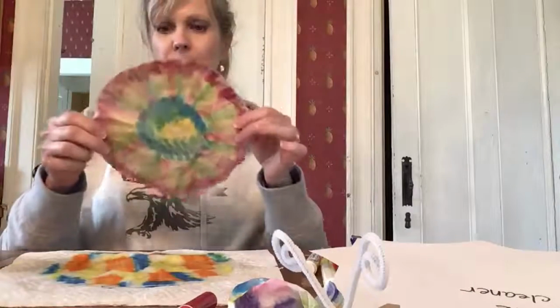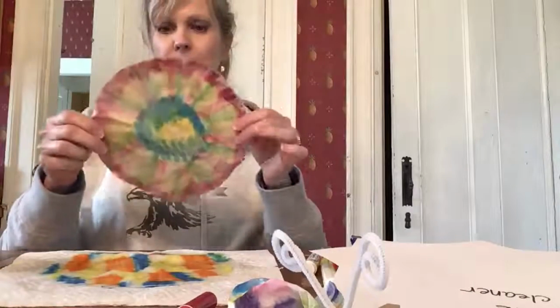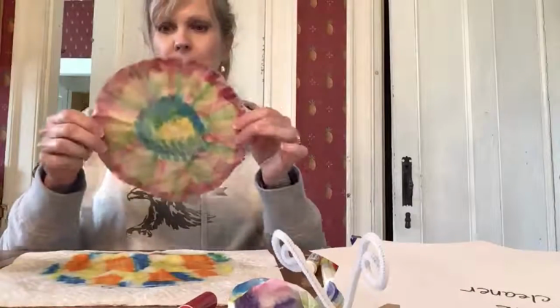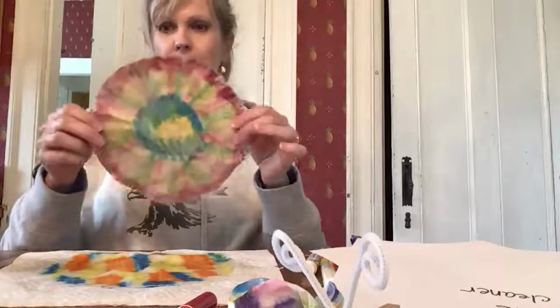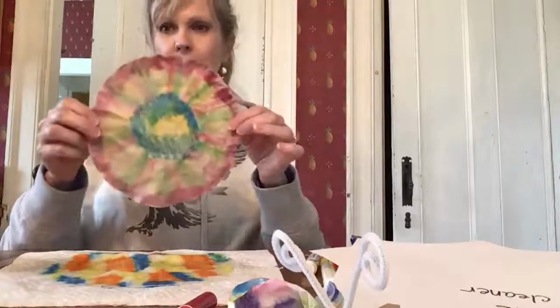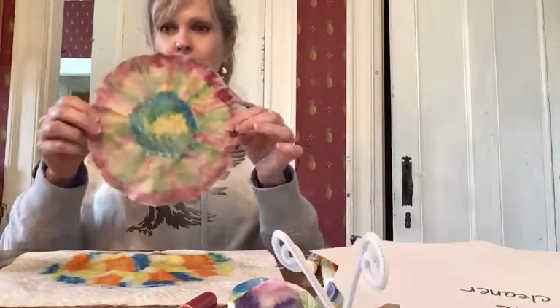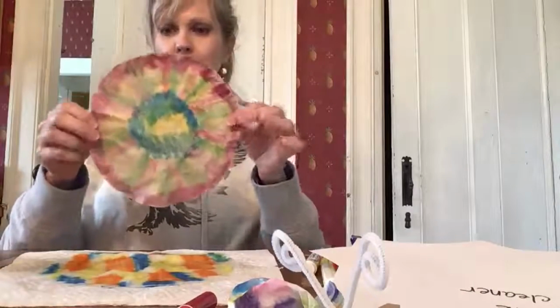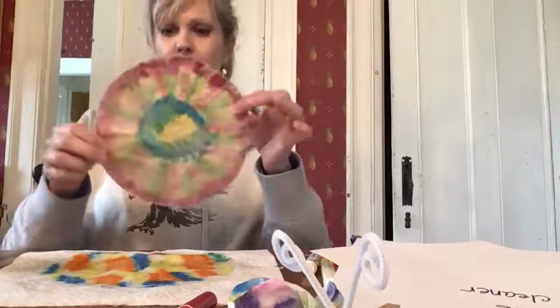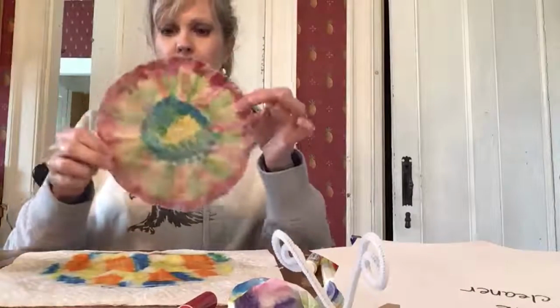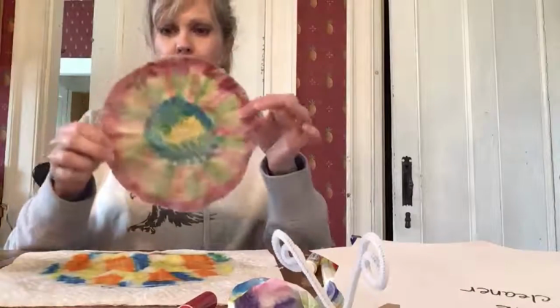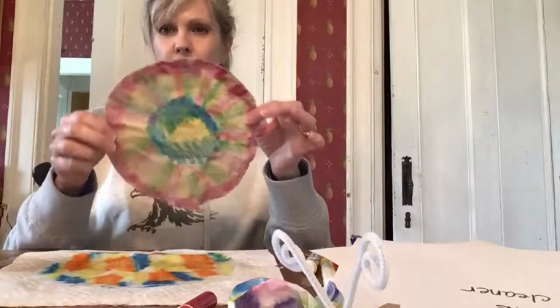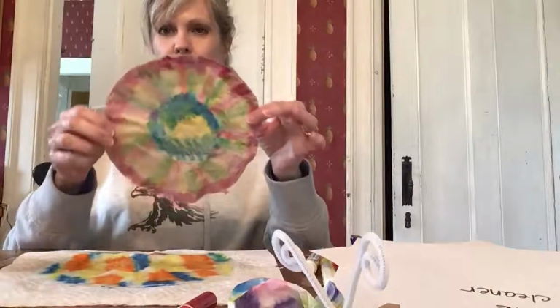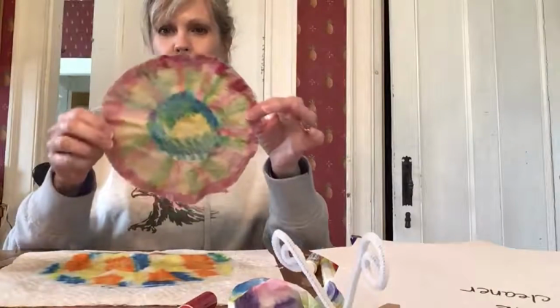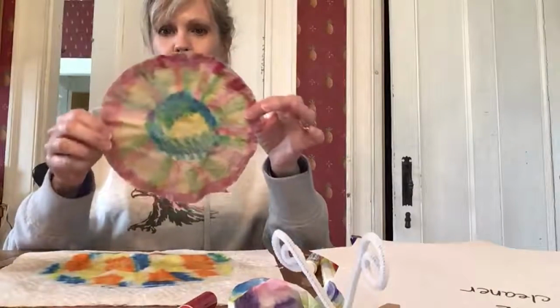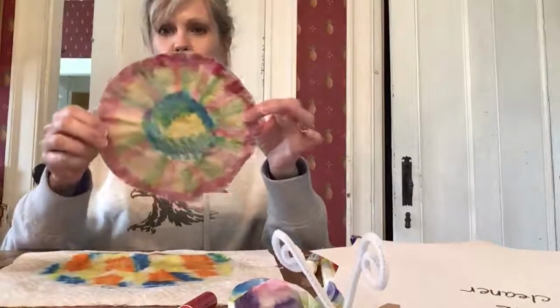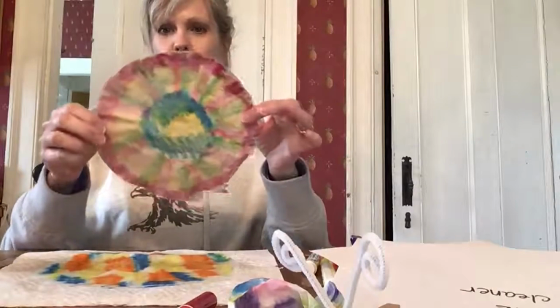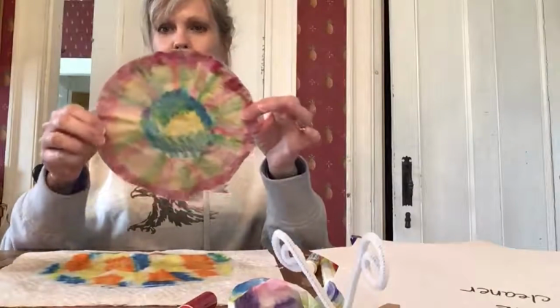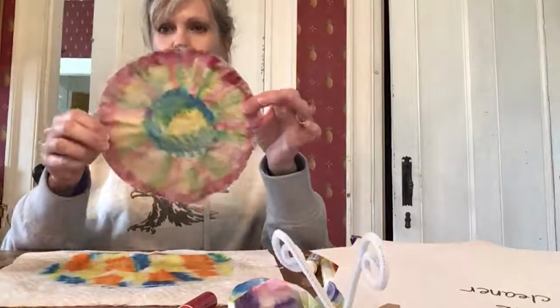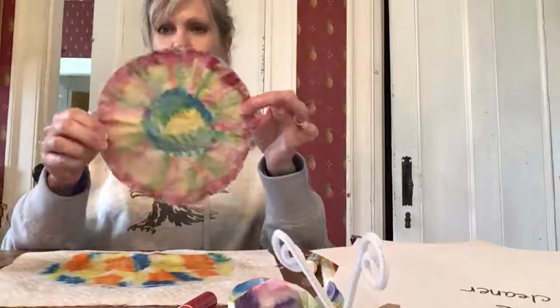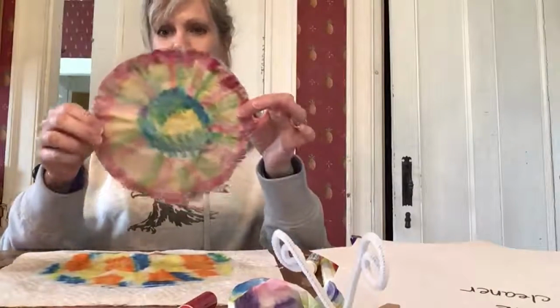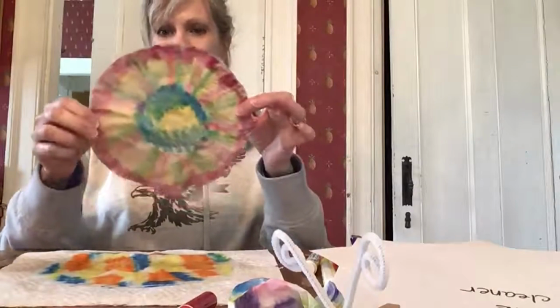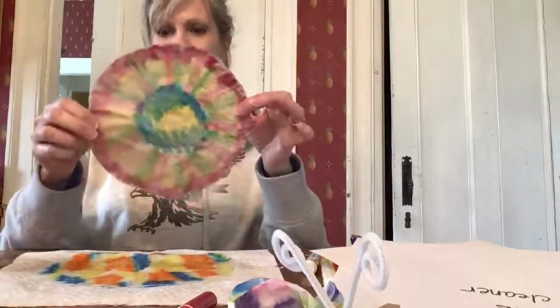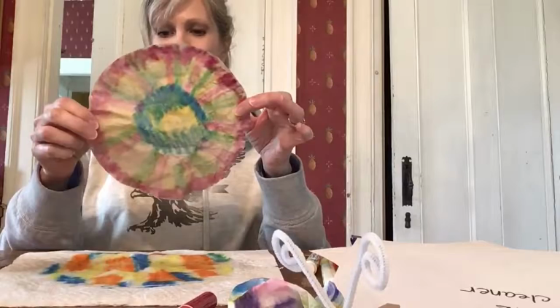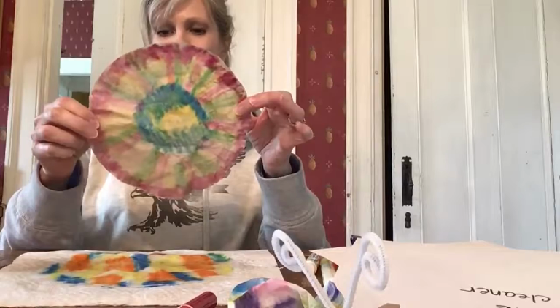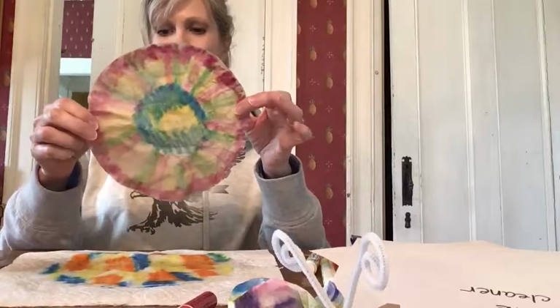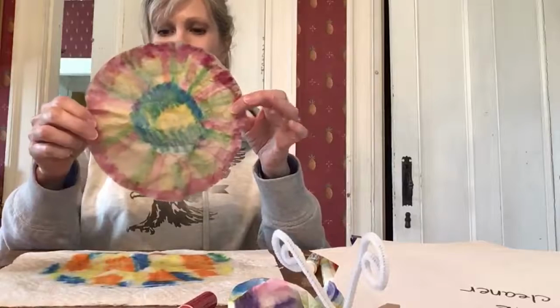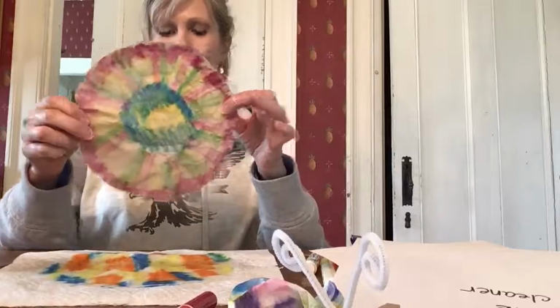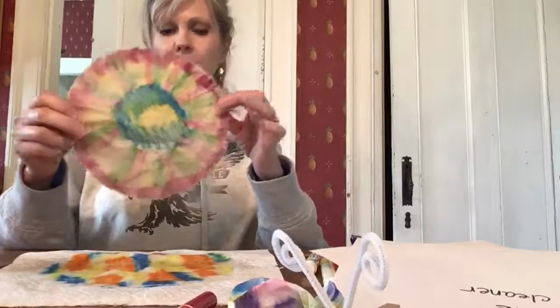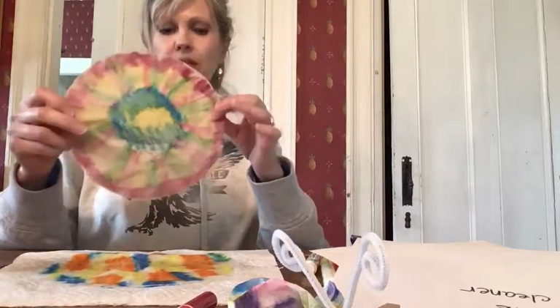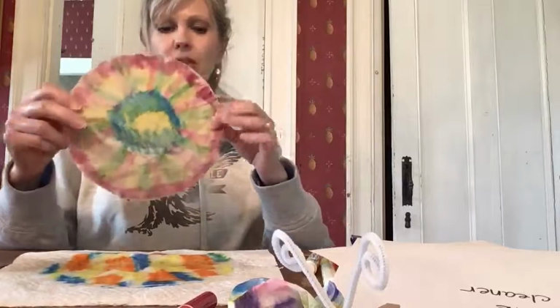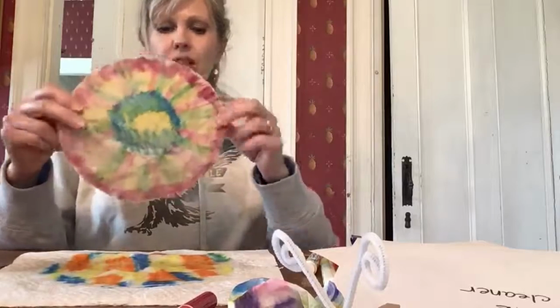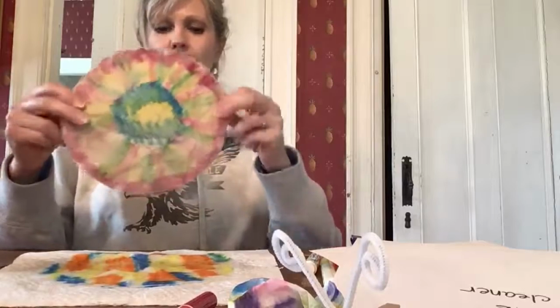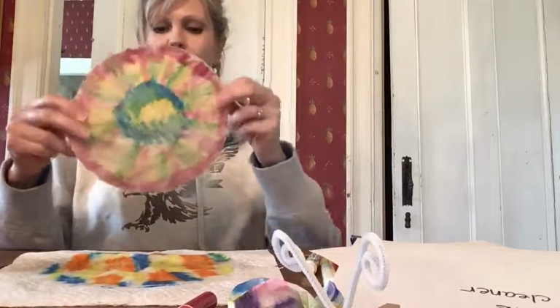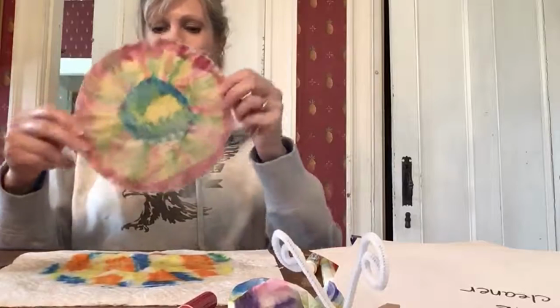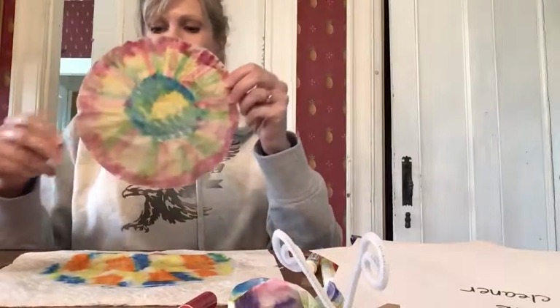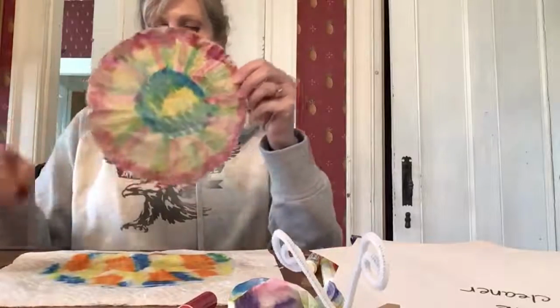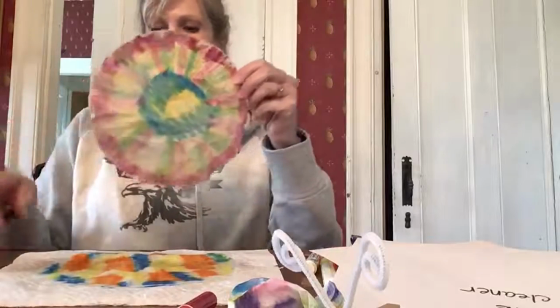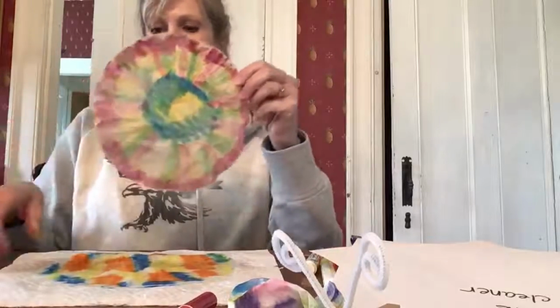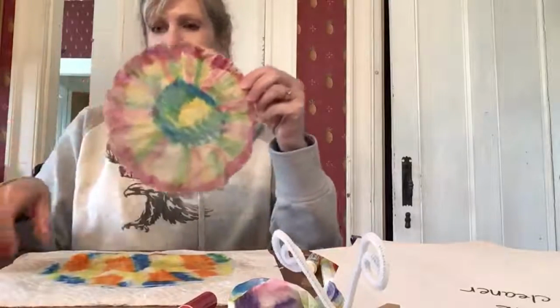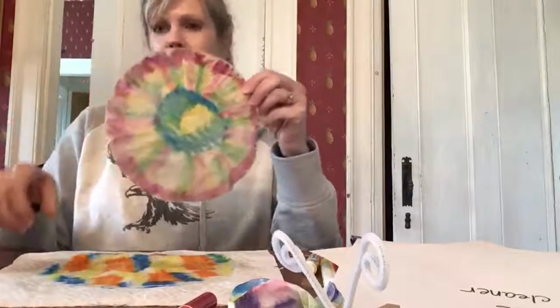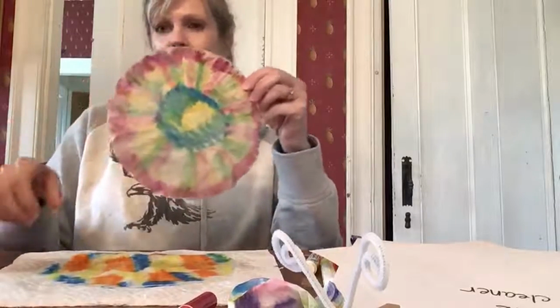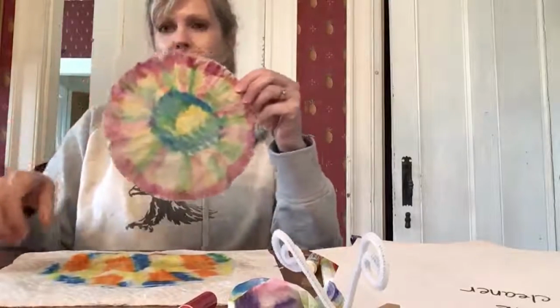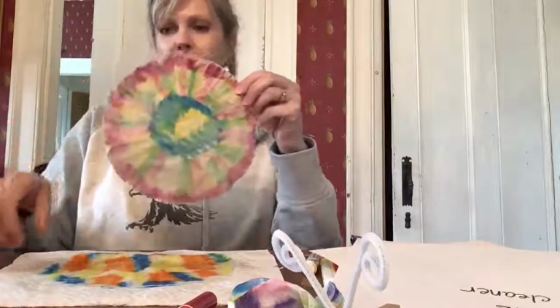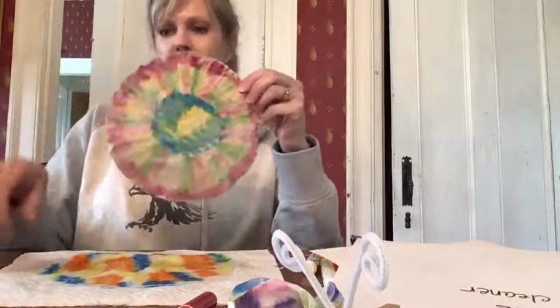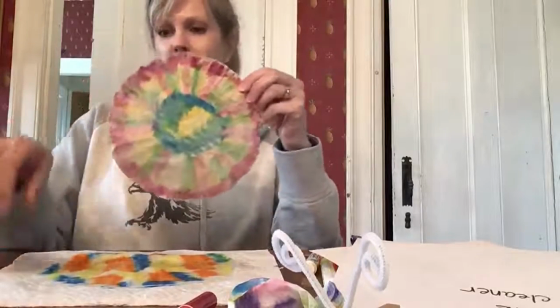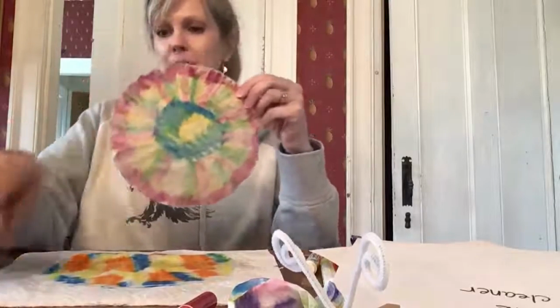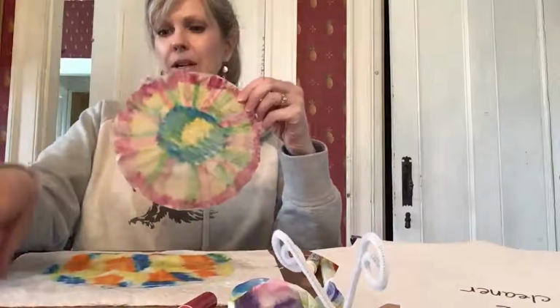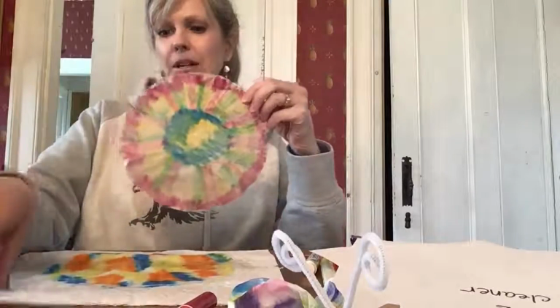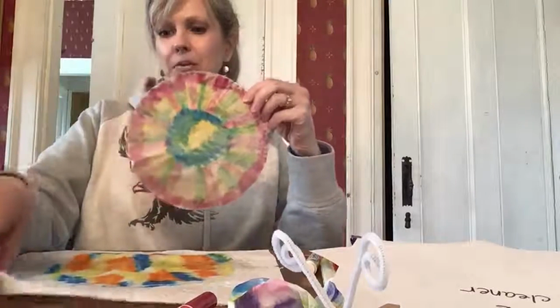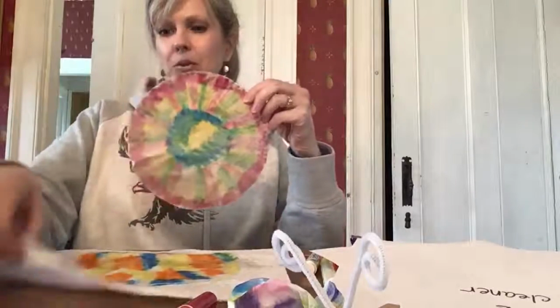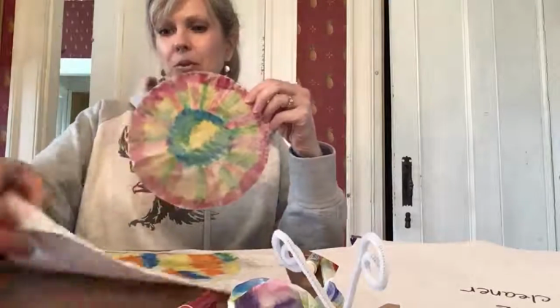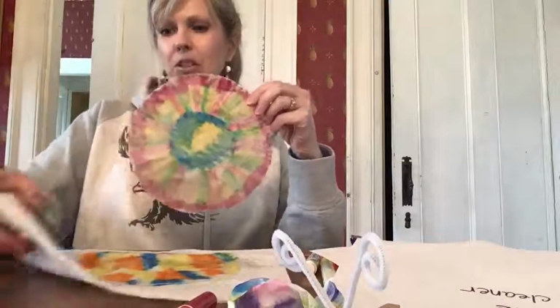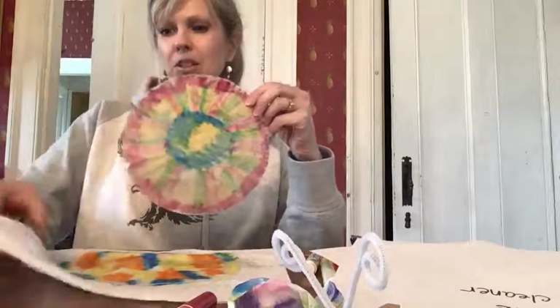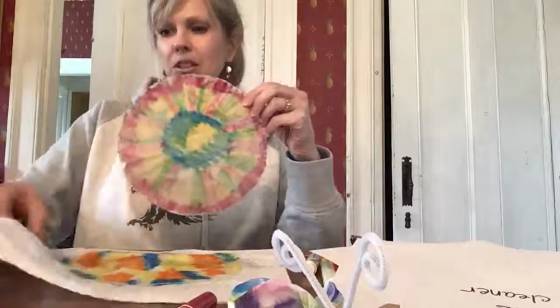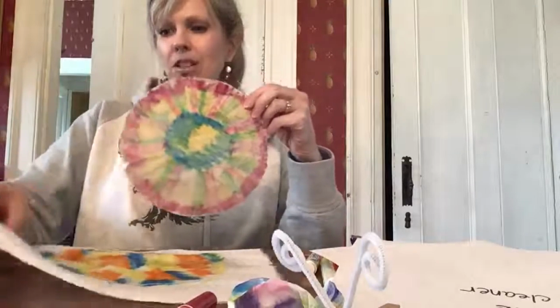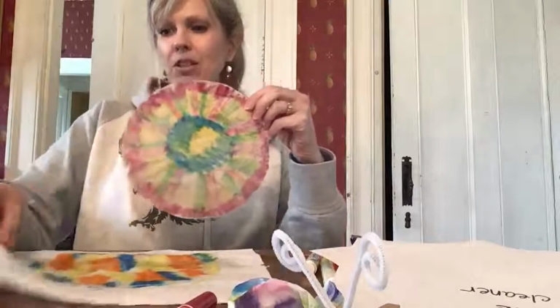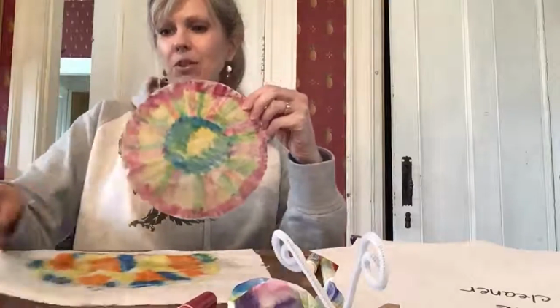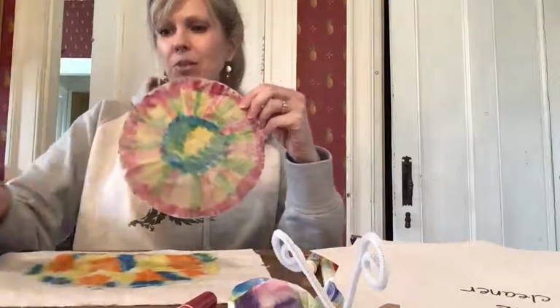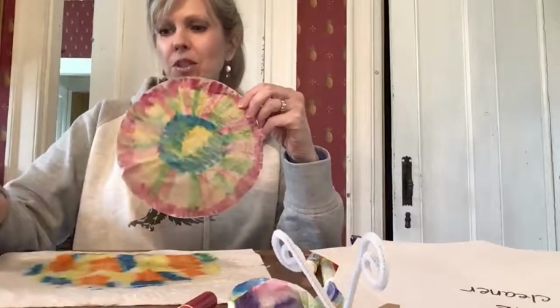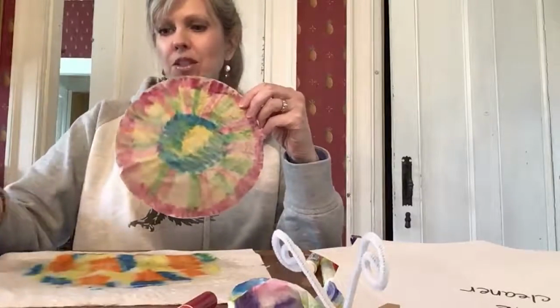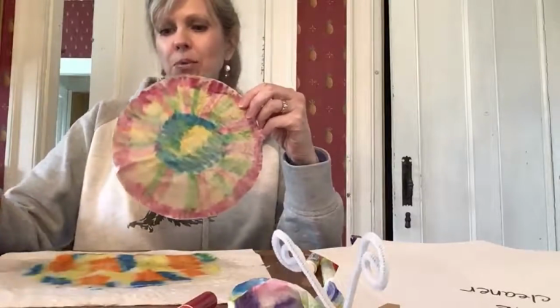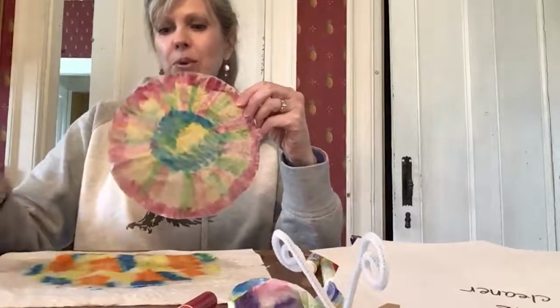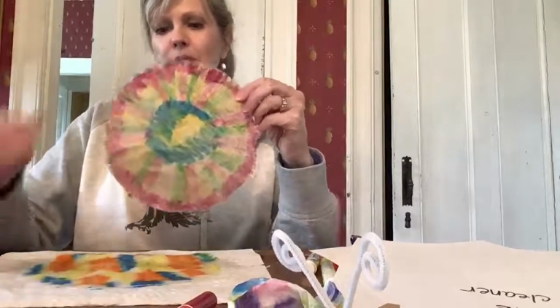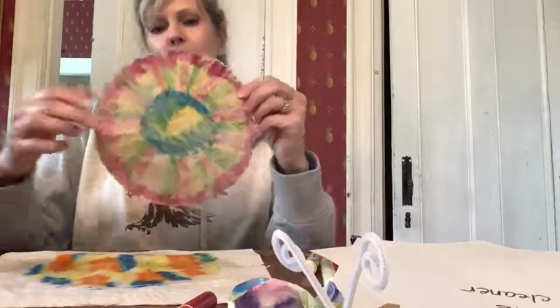So here's one here — this was done on a brown fluffy filter. For the sake of time, I'm going to continue with this one.